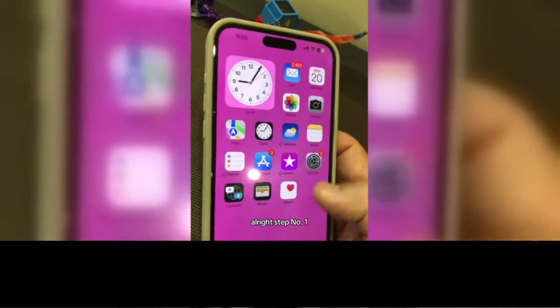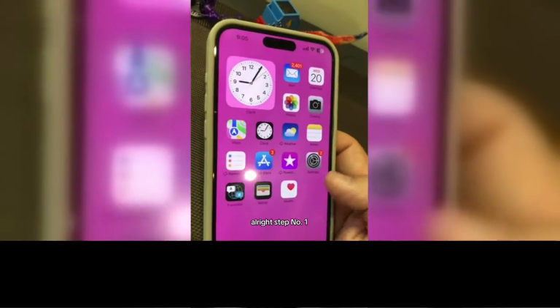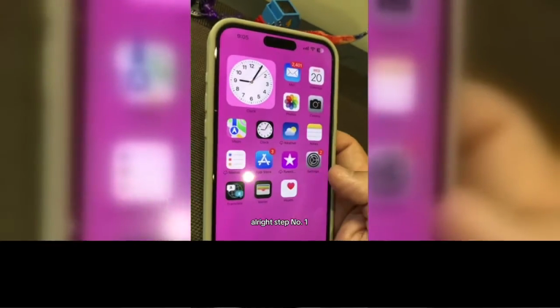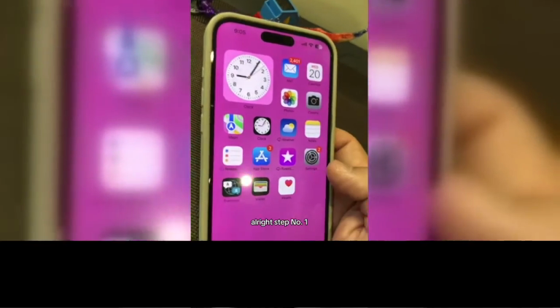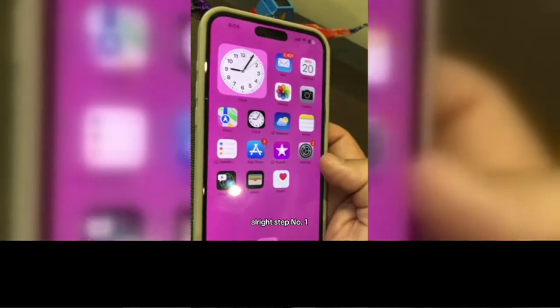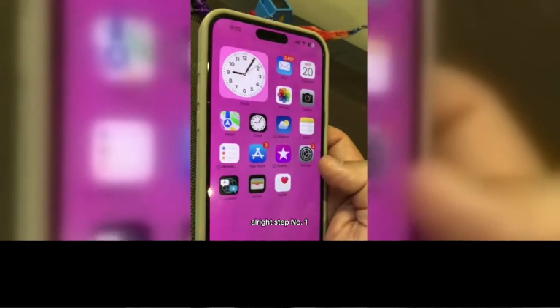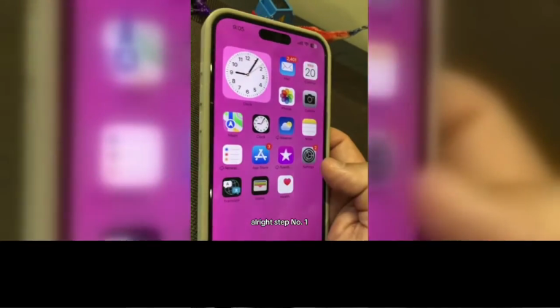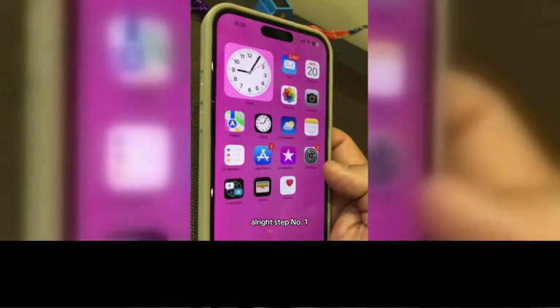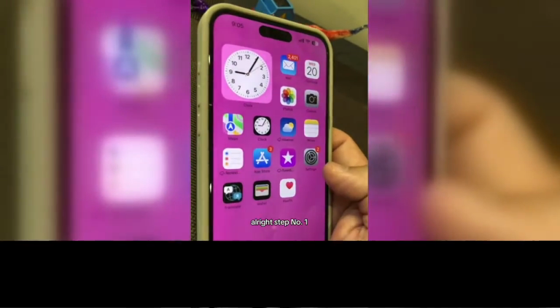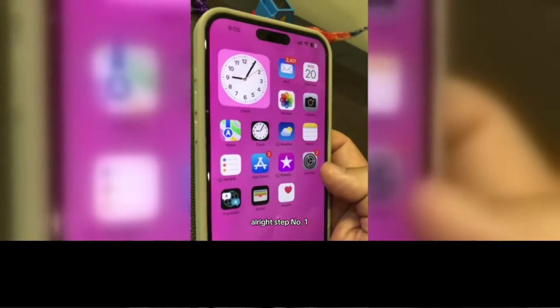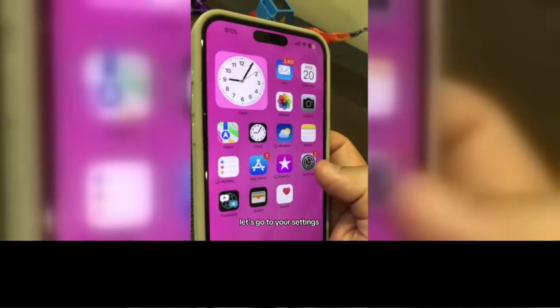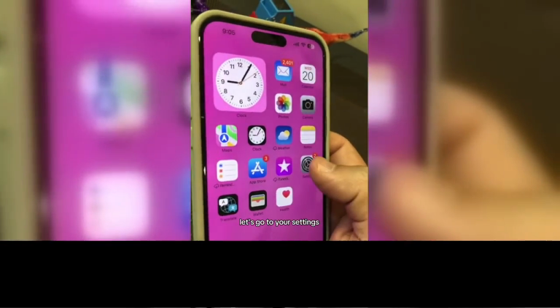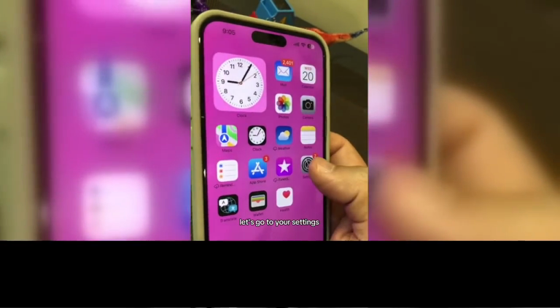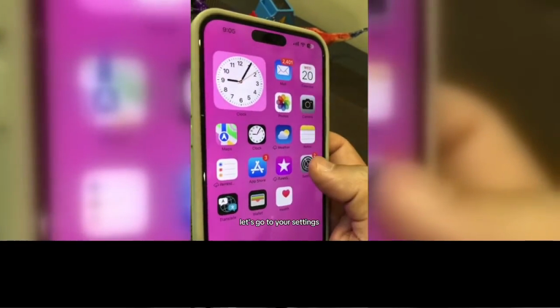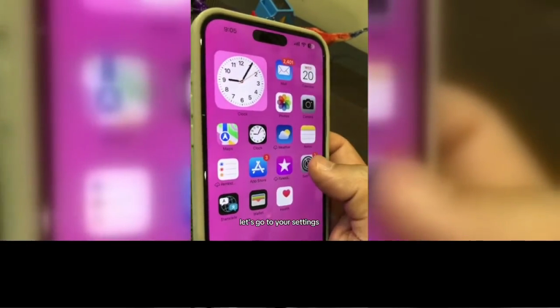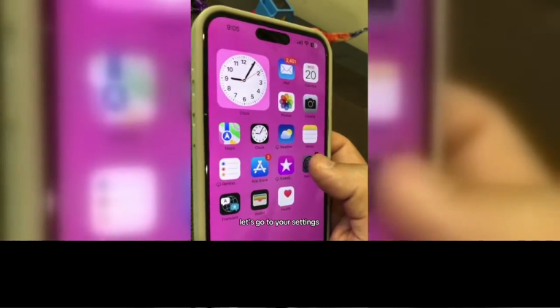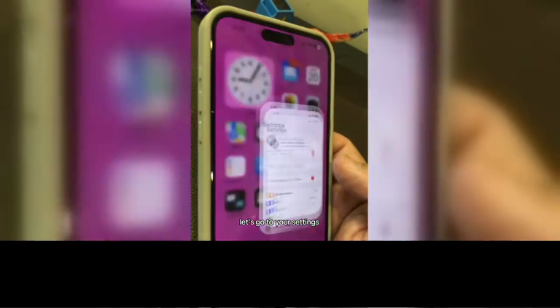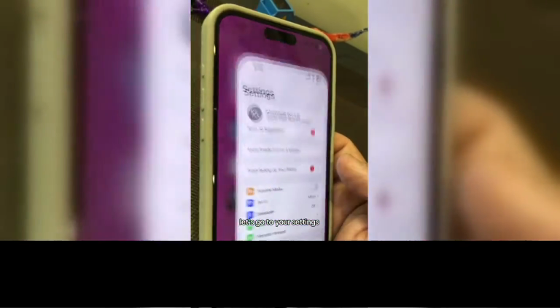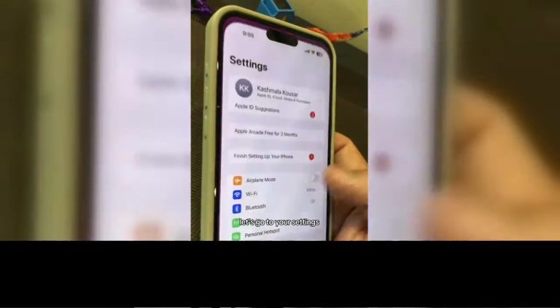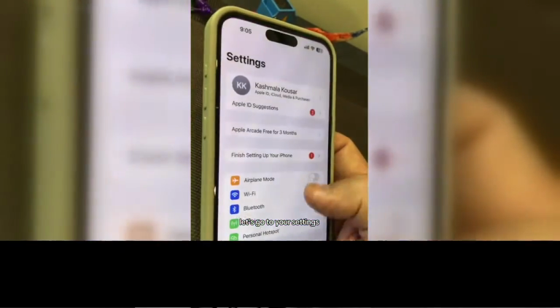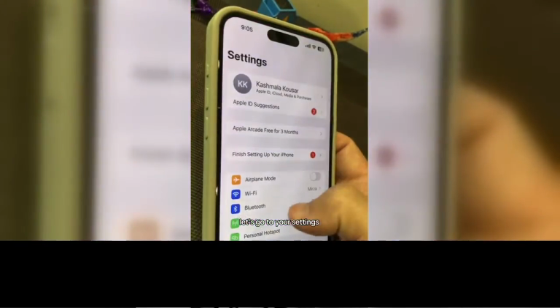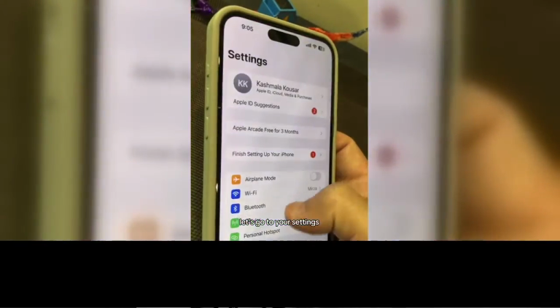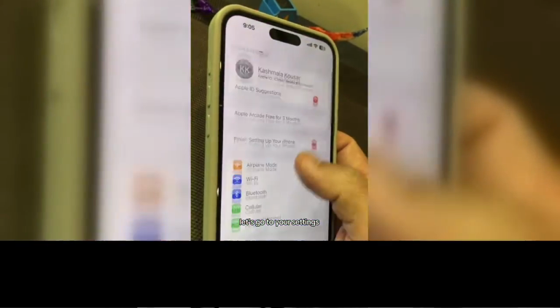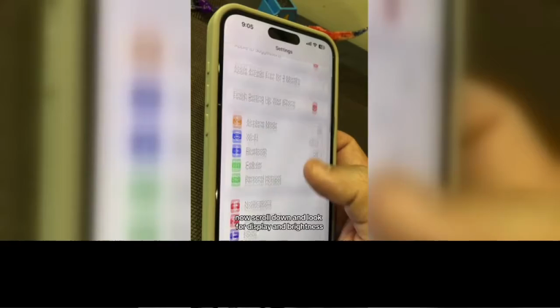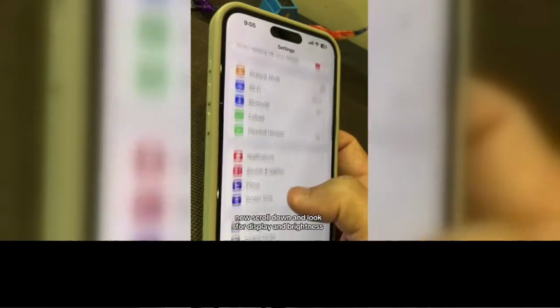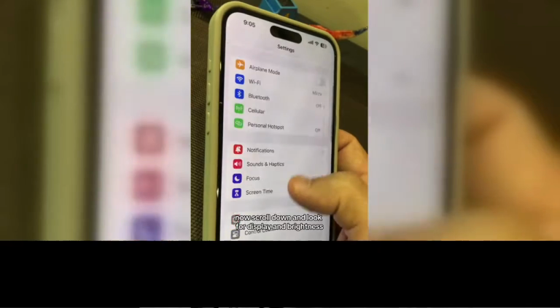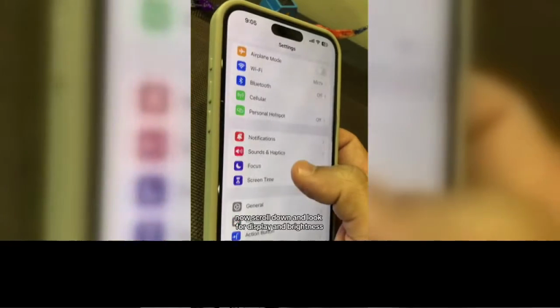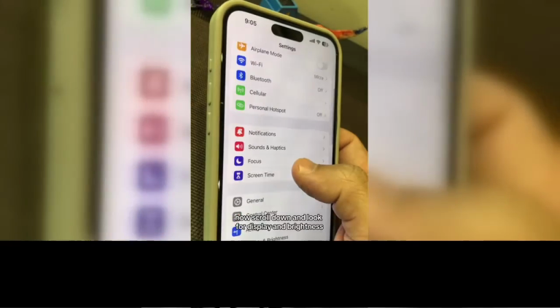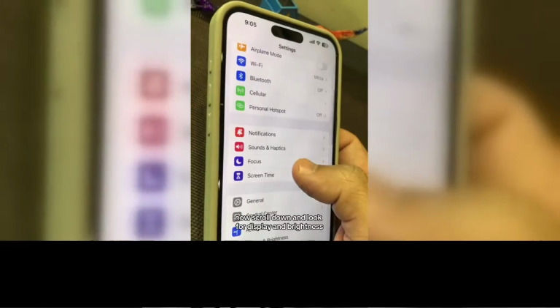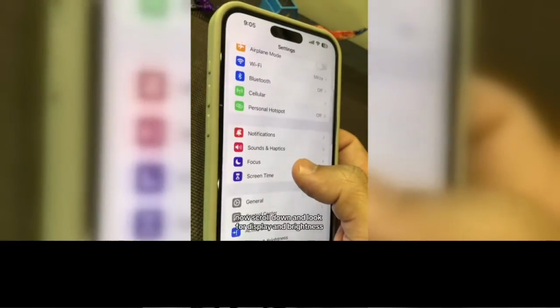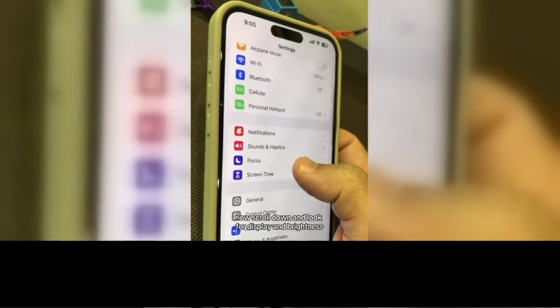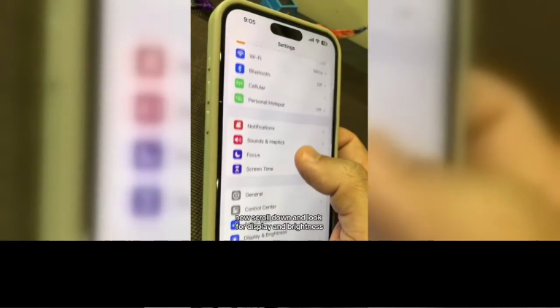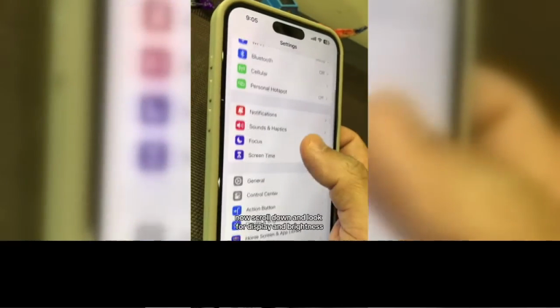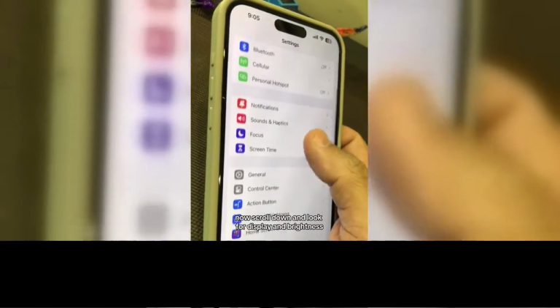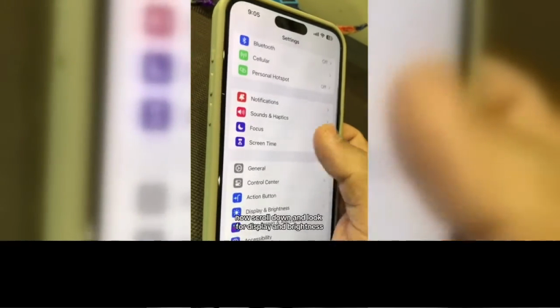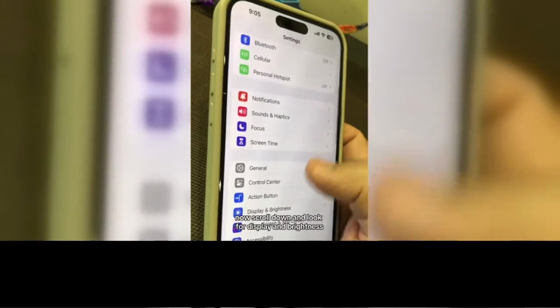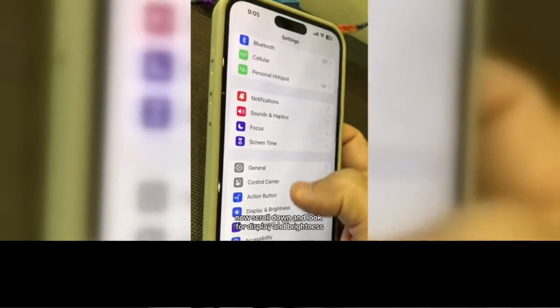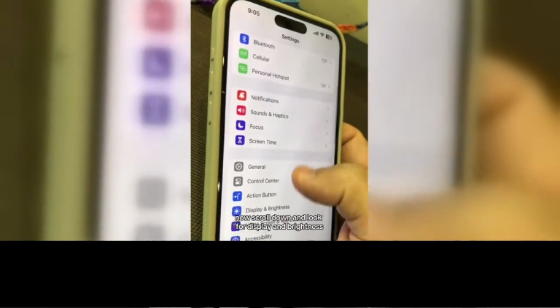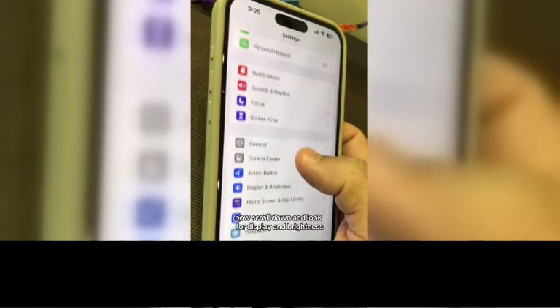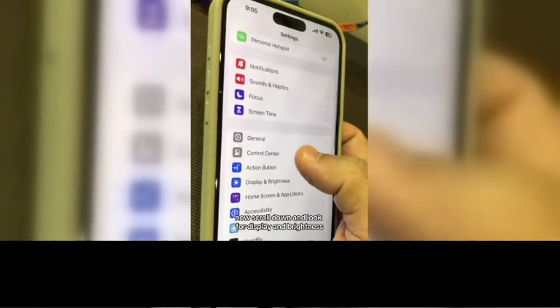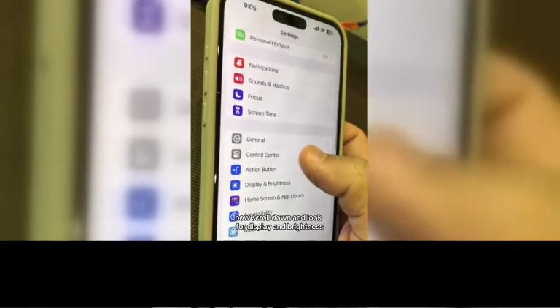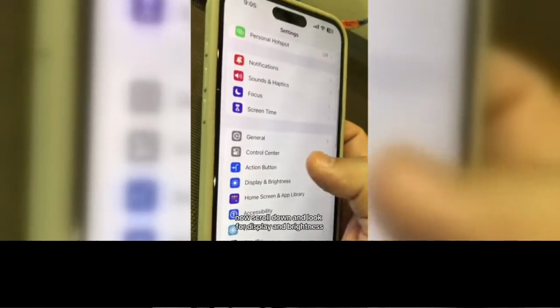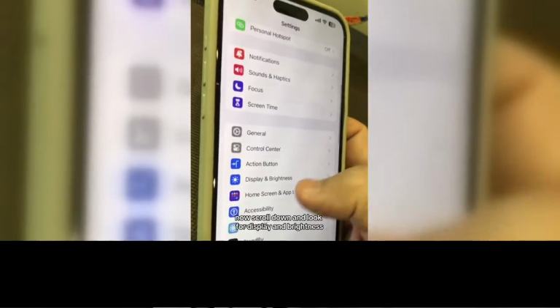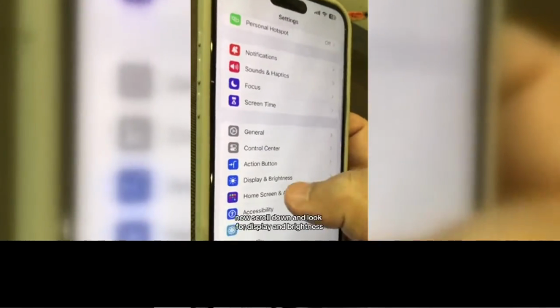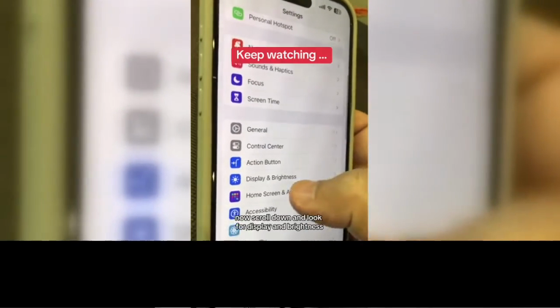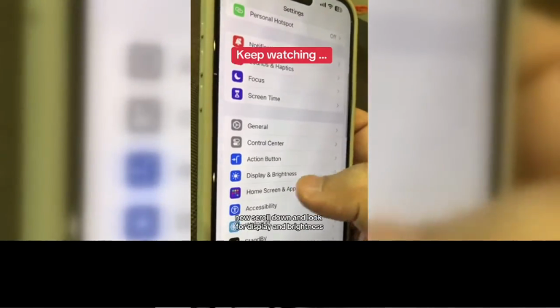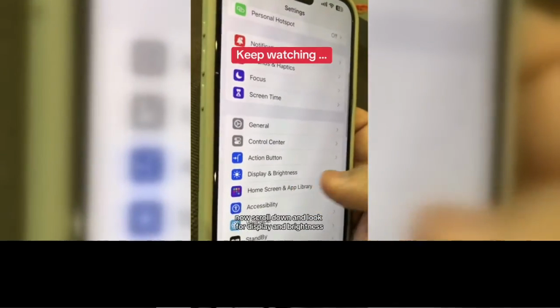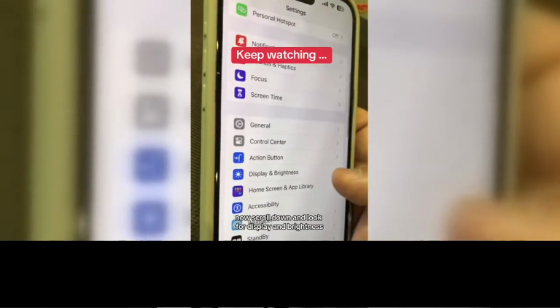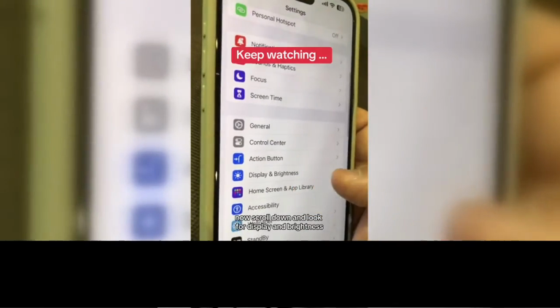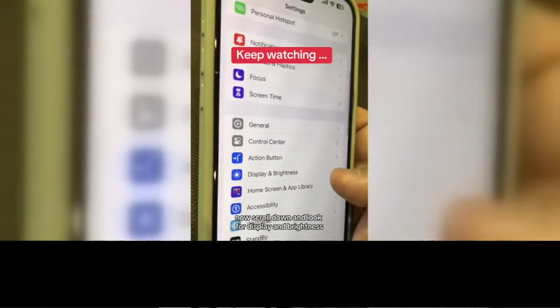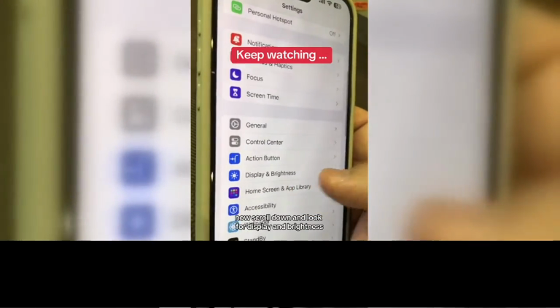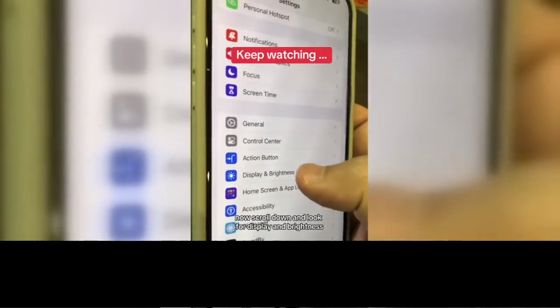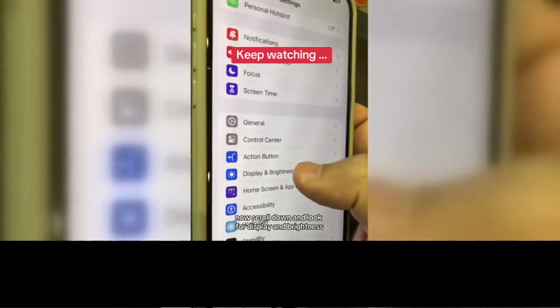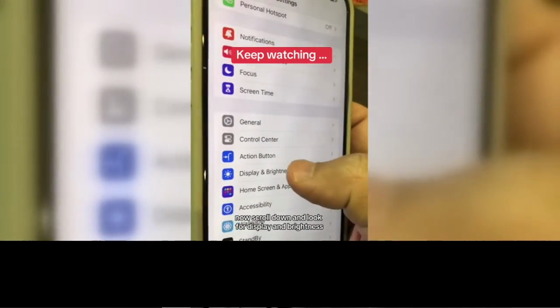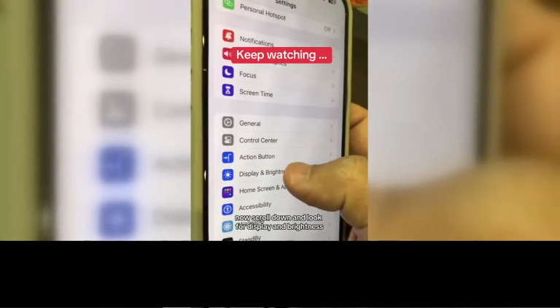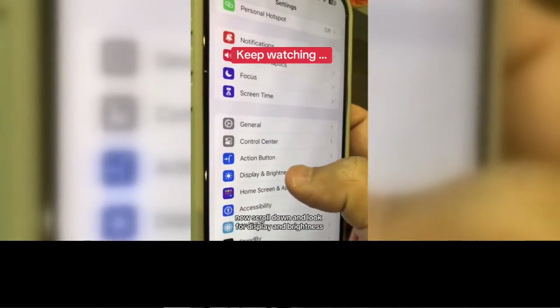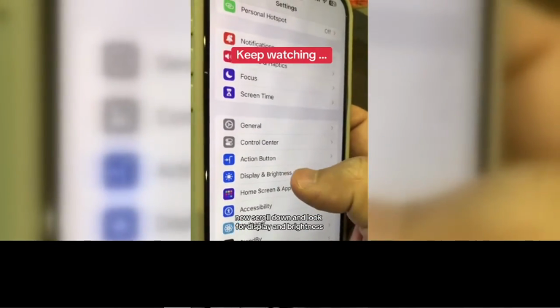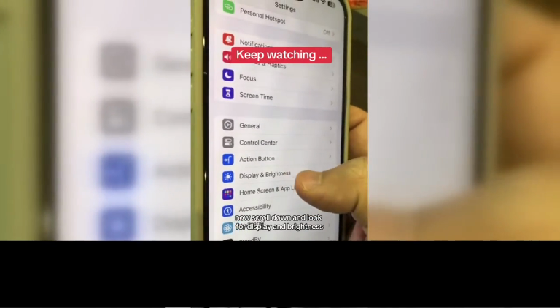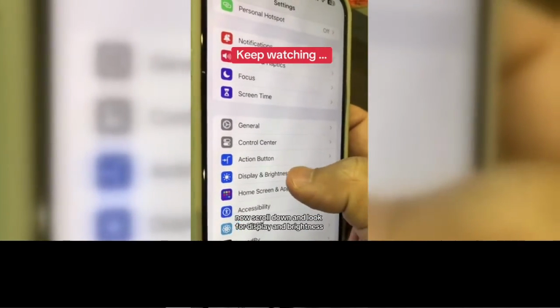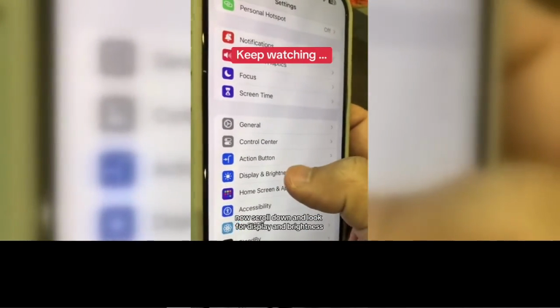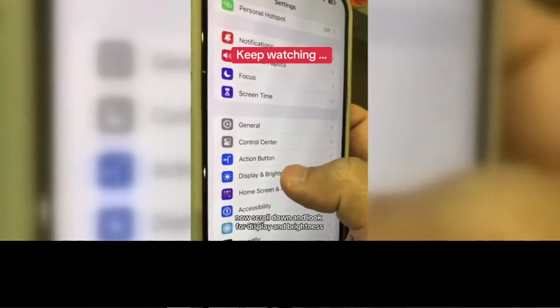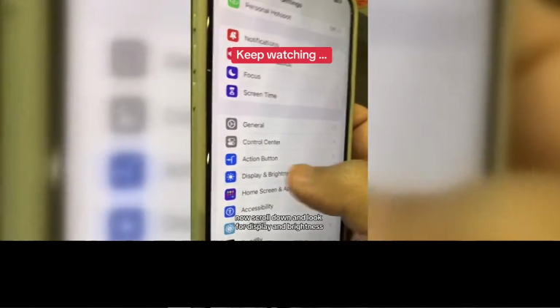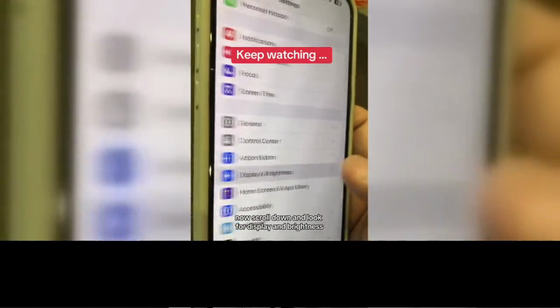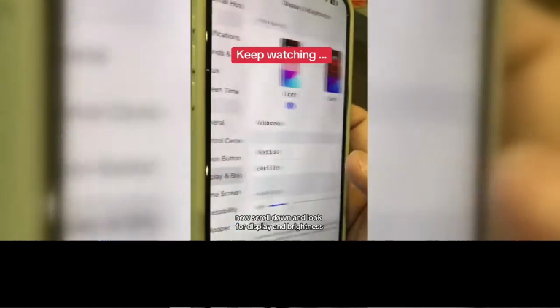All right, step number one — let's go to your Settings. Now scroll down and look for Display and Brightness.